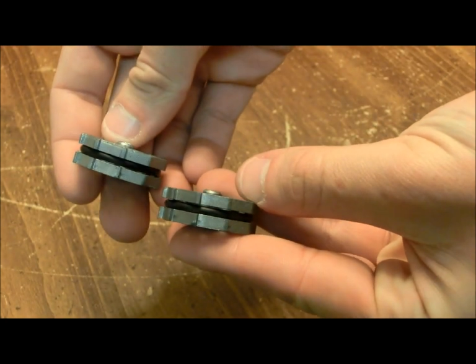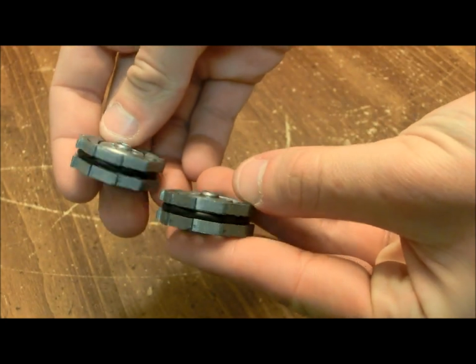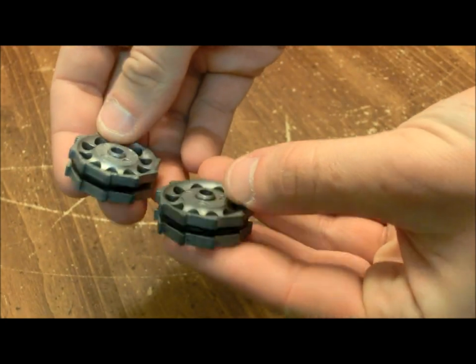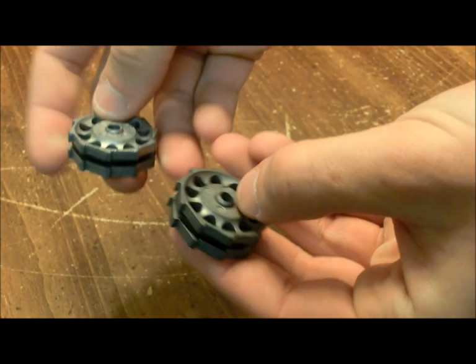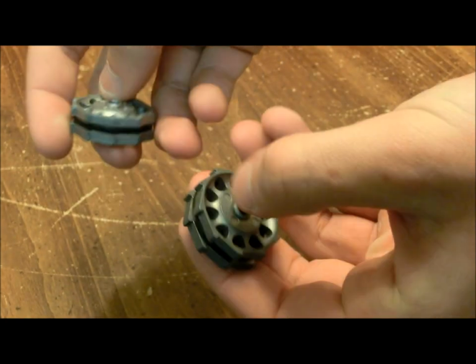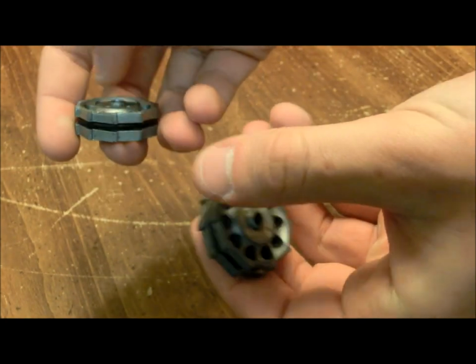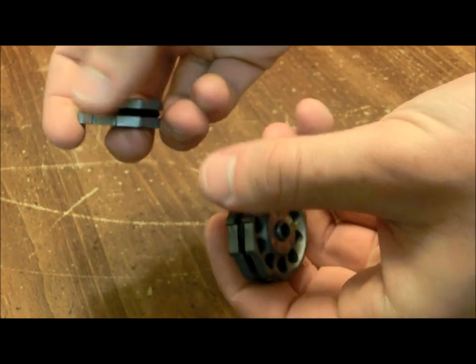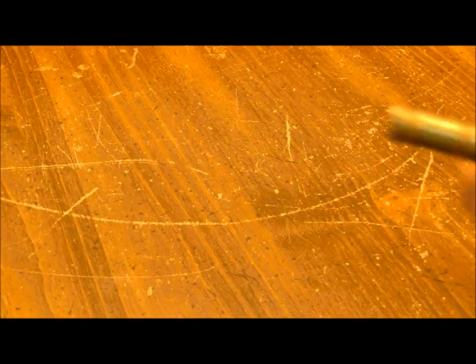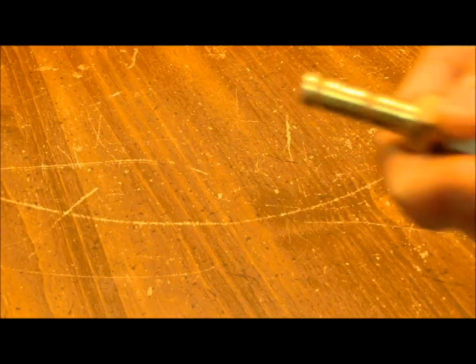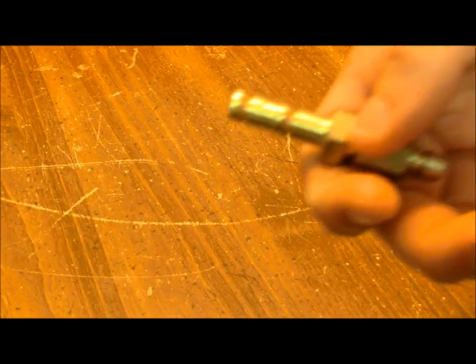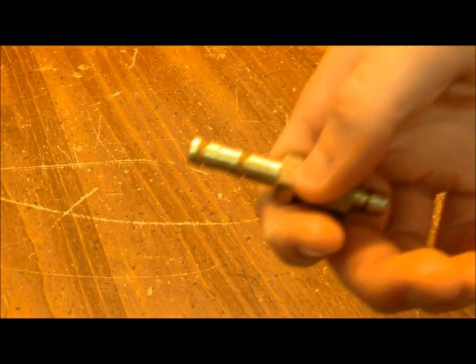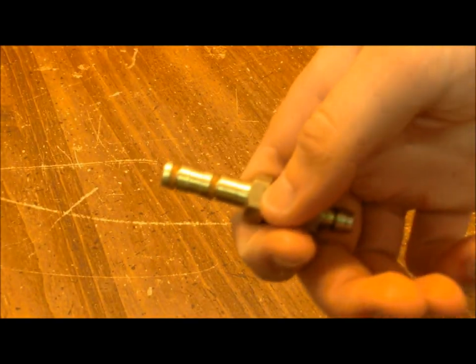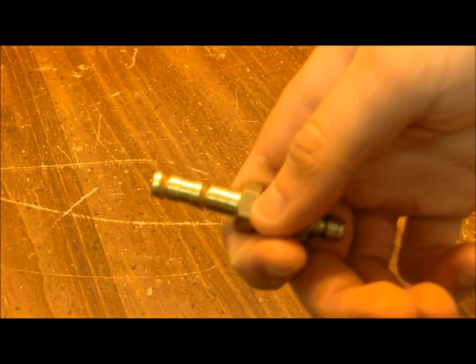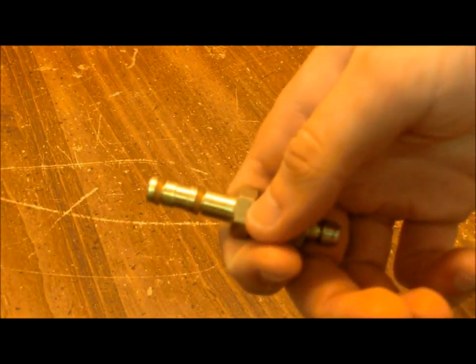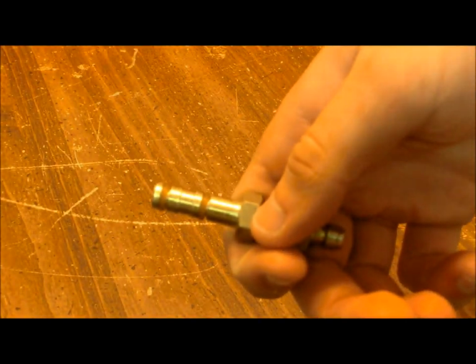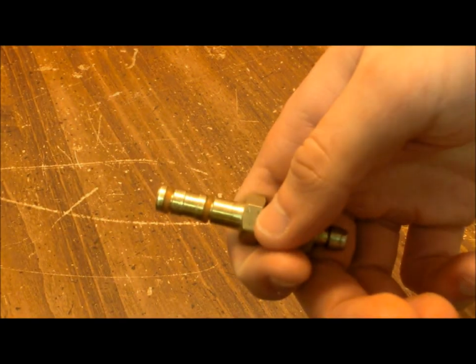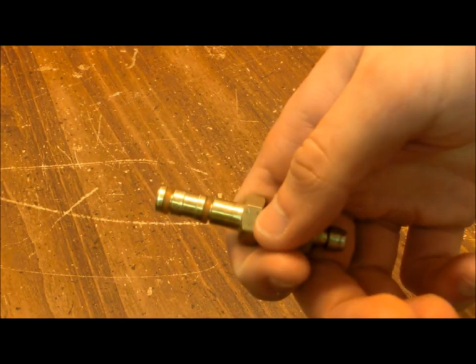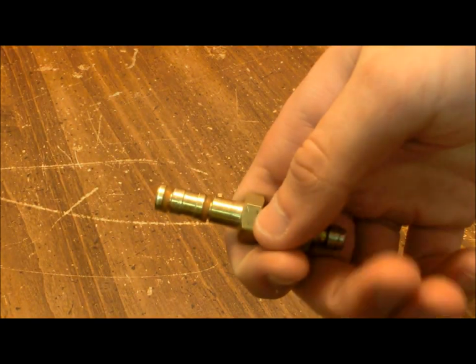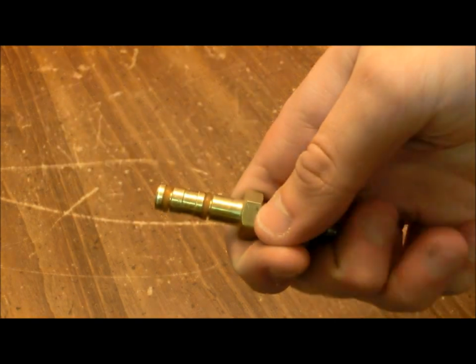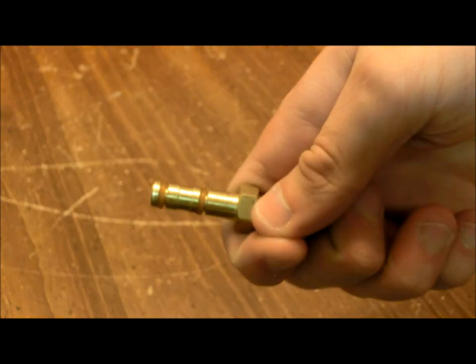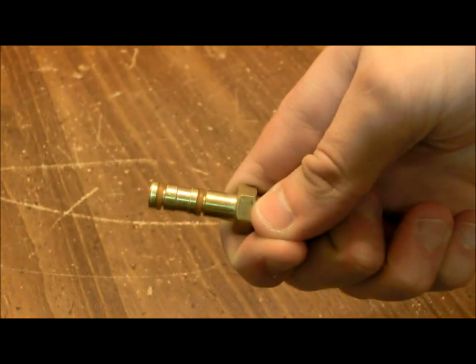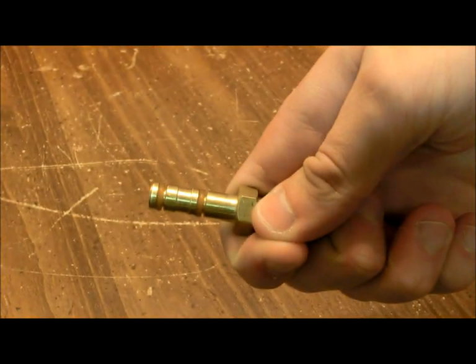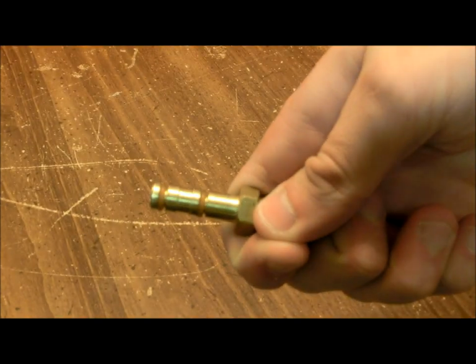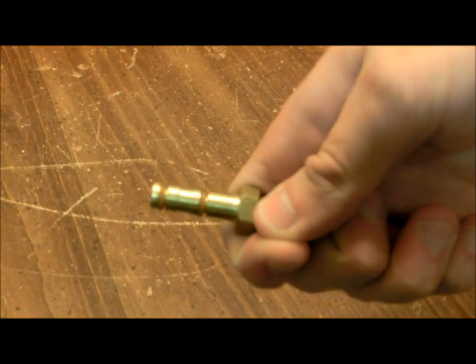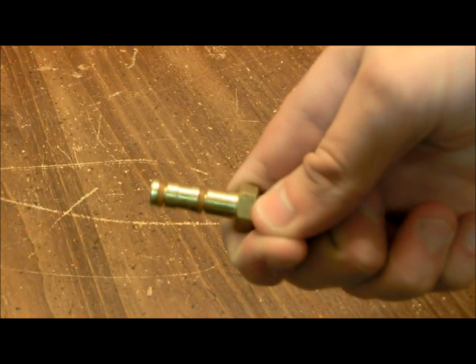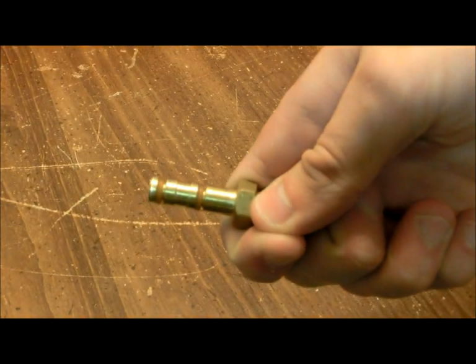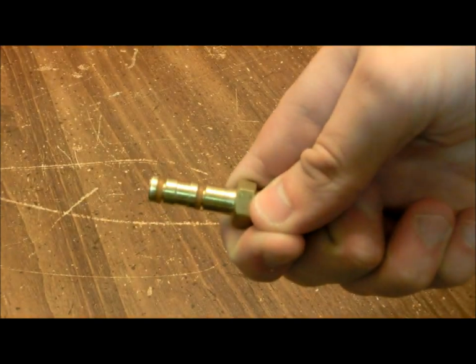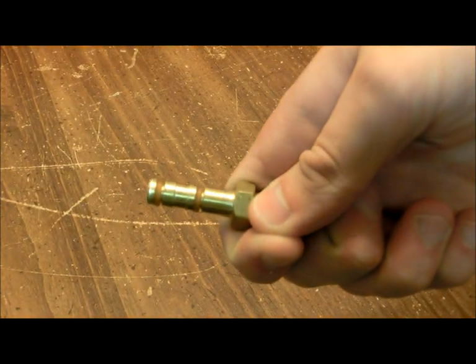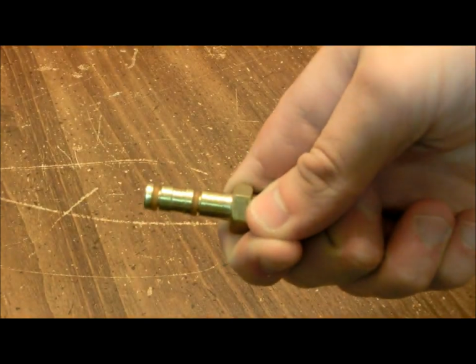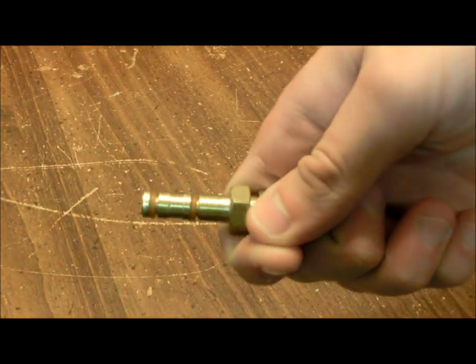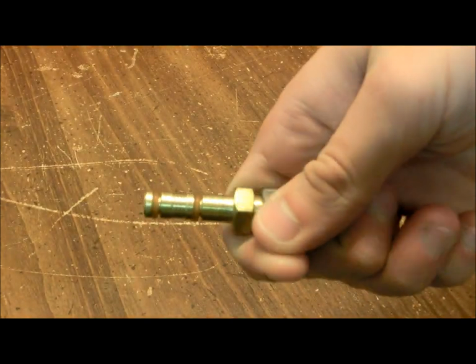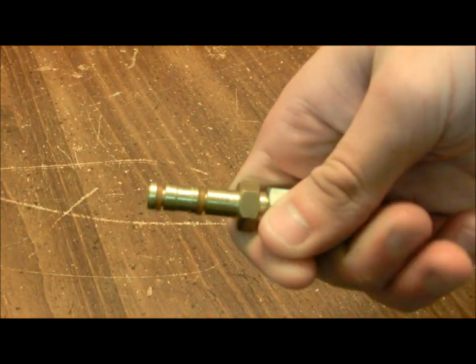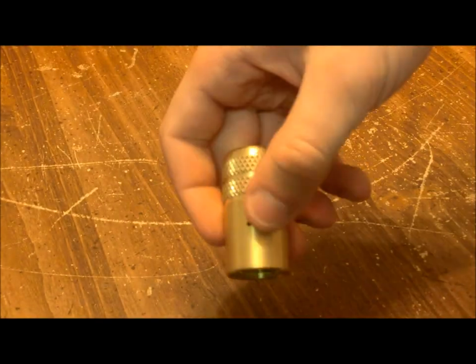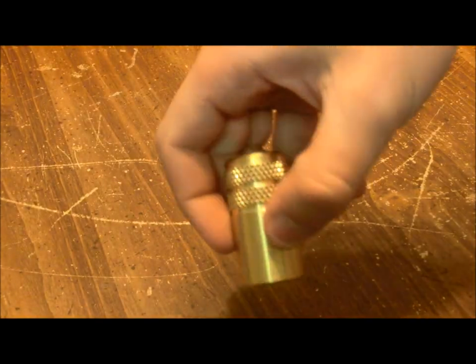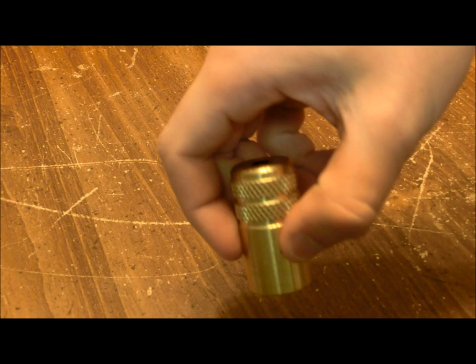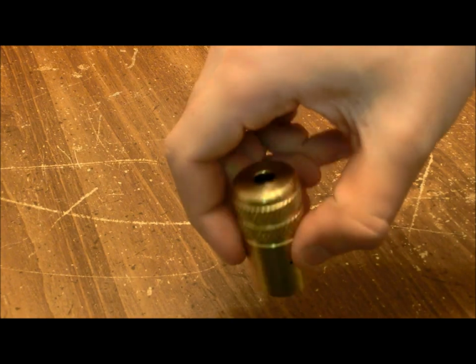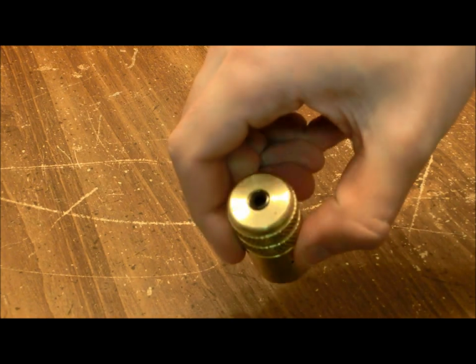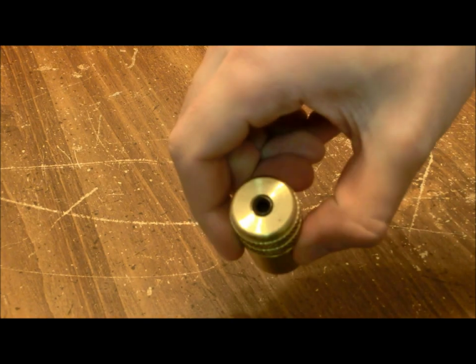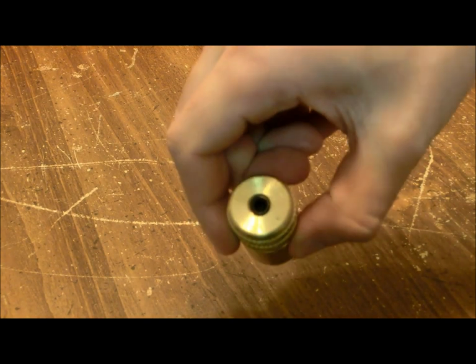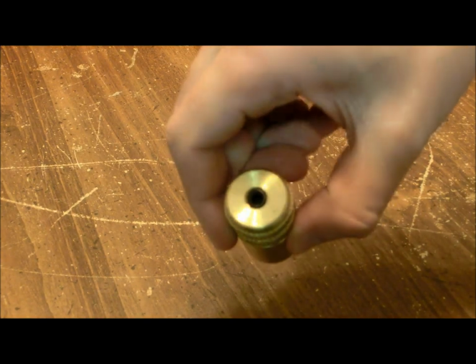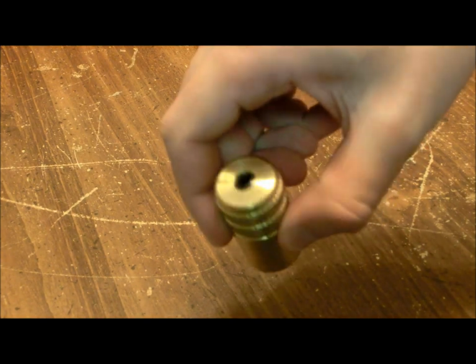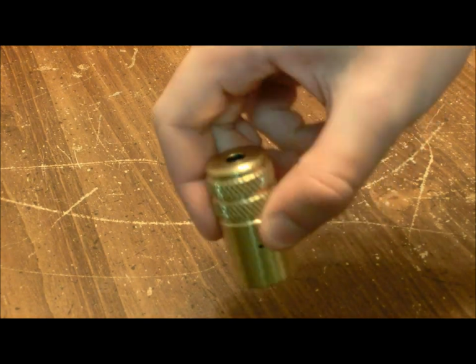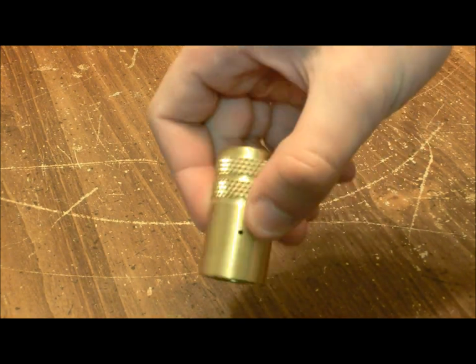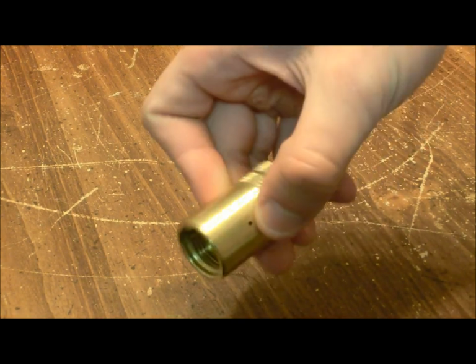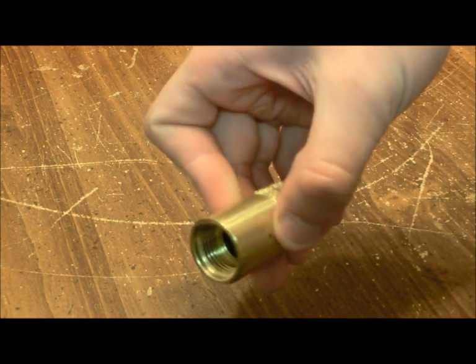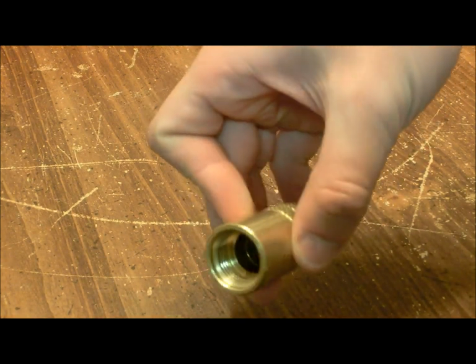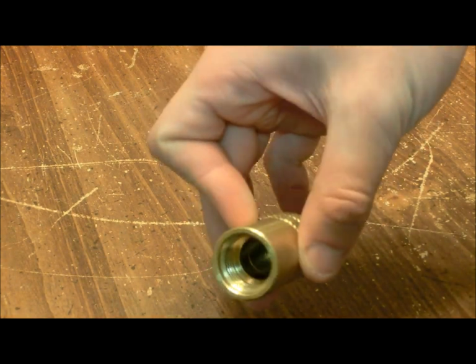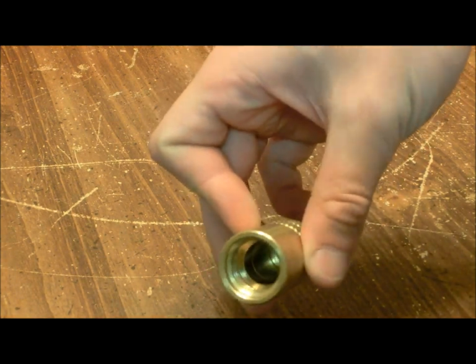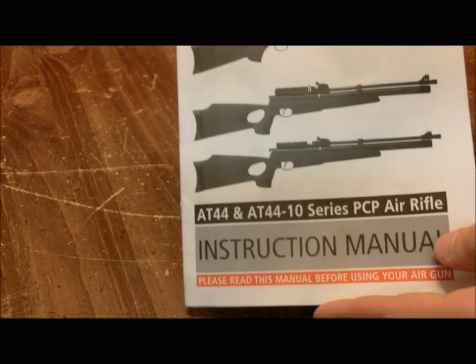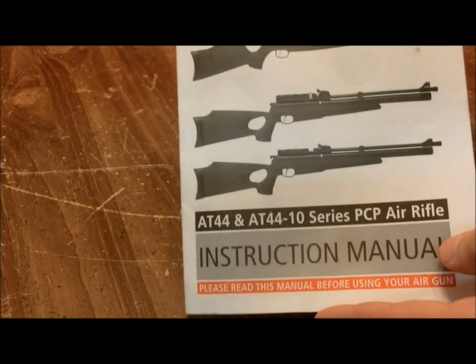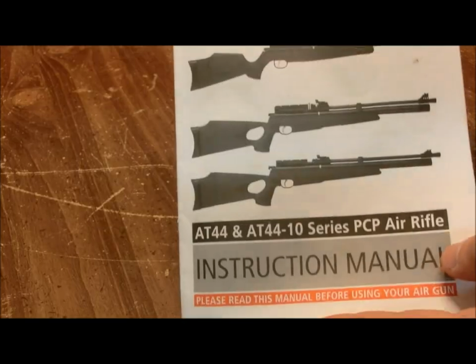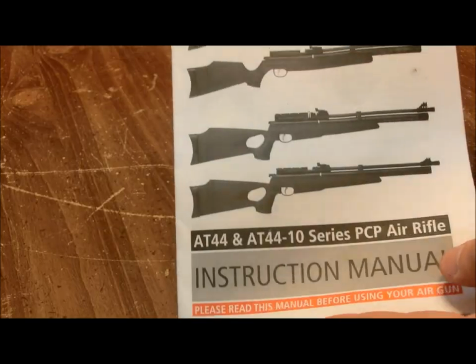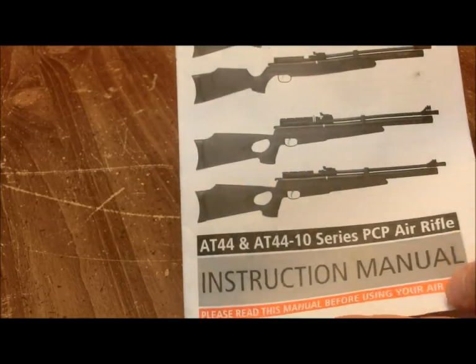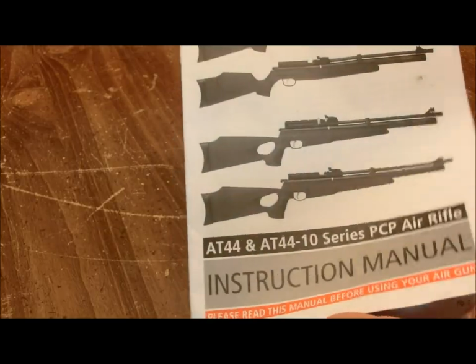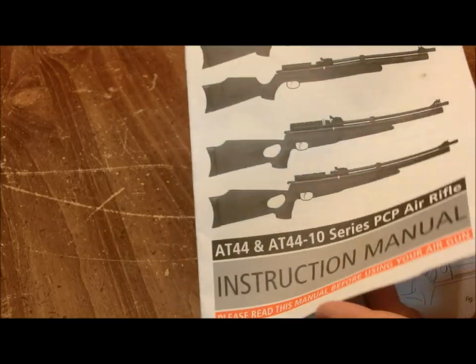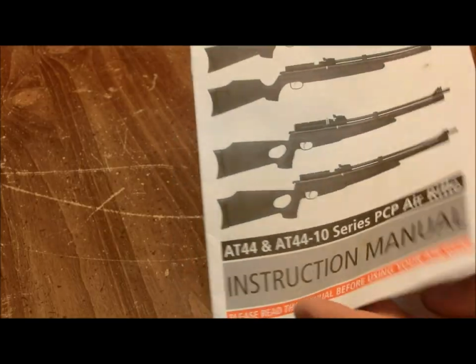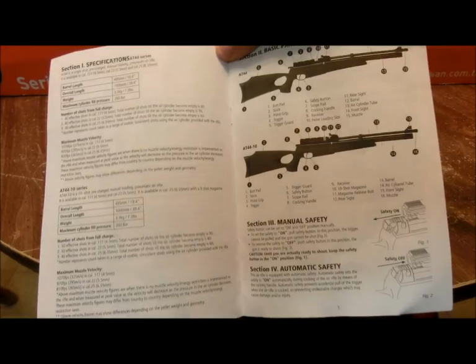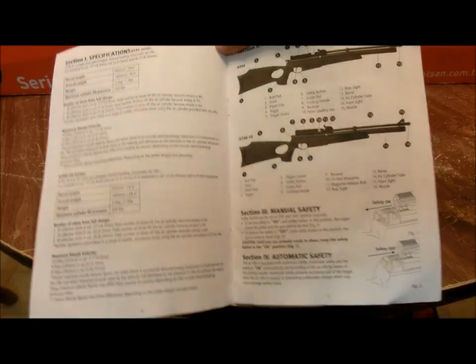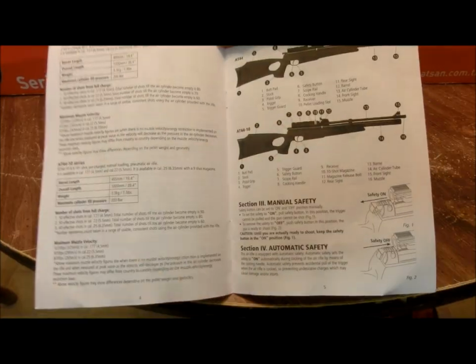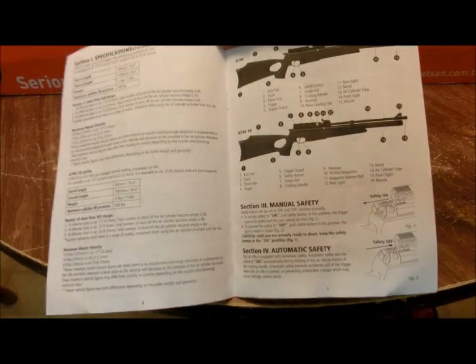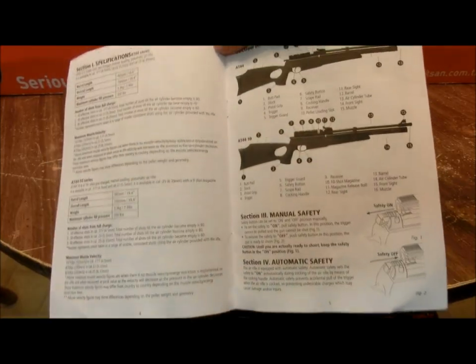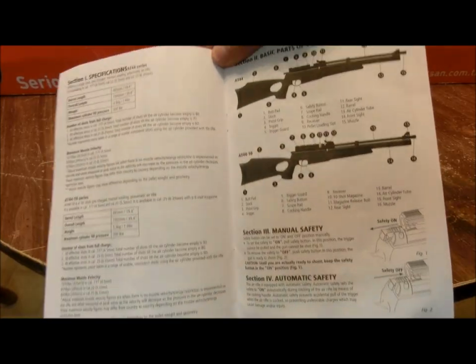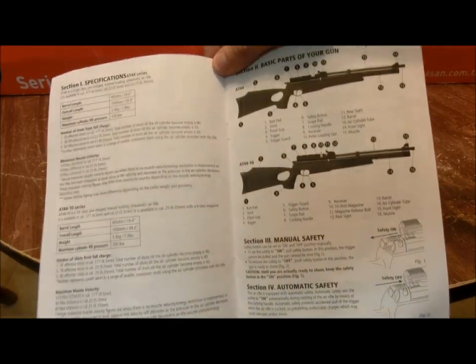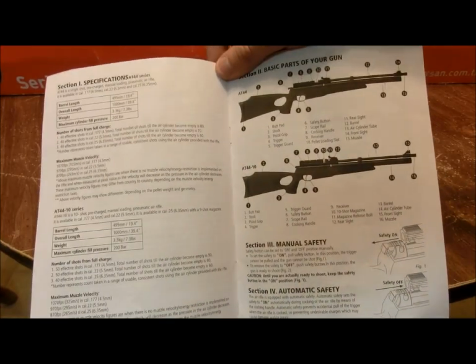The rifle comes with two 10-shot magazines, a fill probe, a degassing tool, an instruction manual, and some spare o-rings and tools.